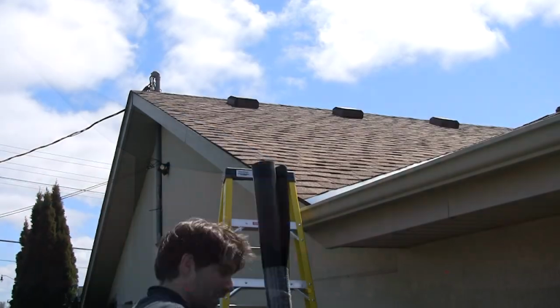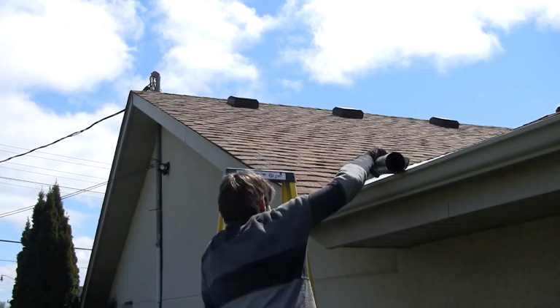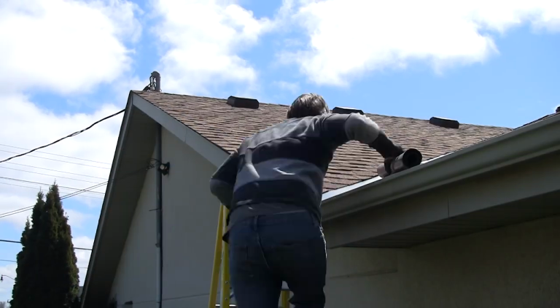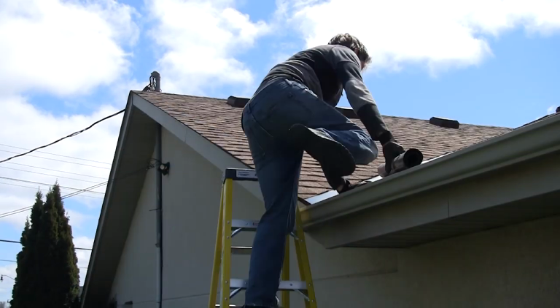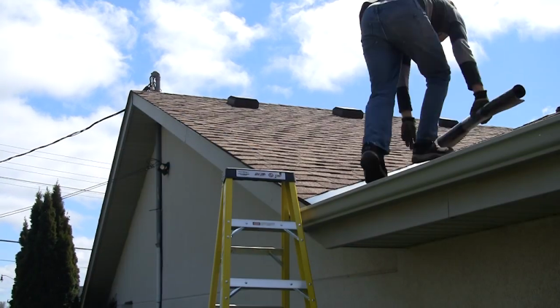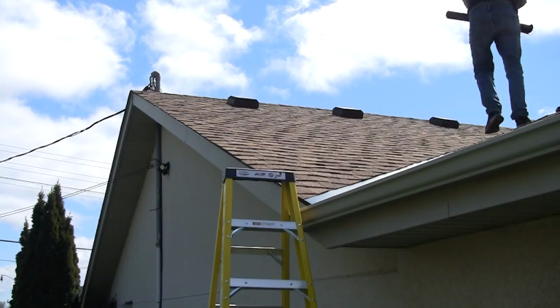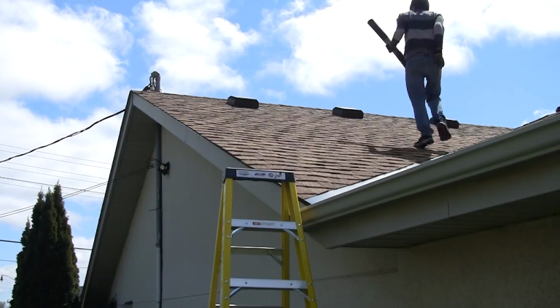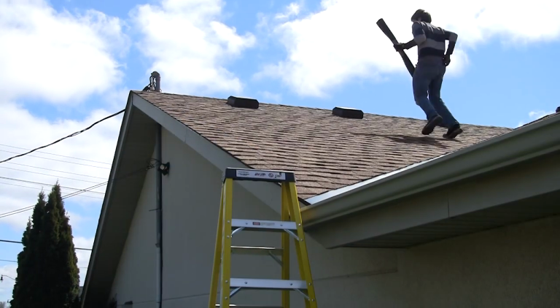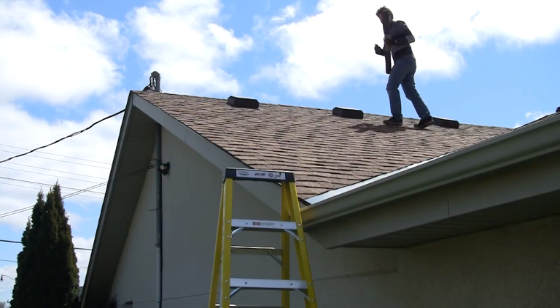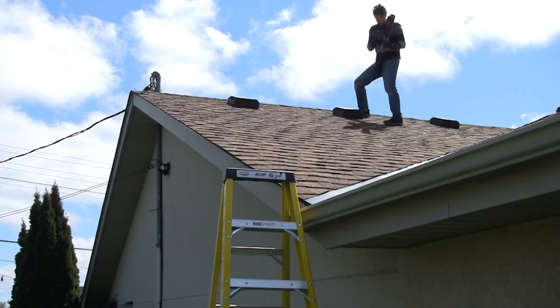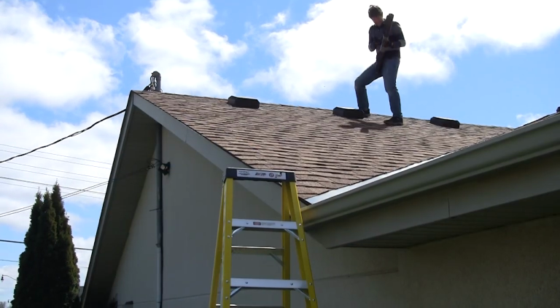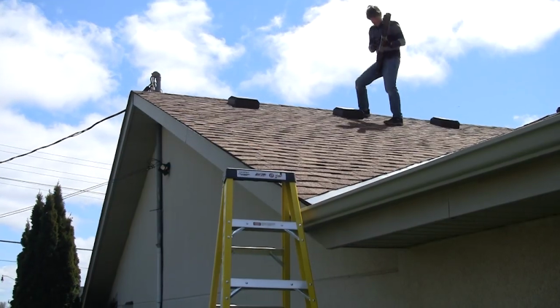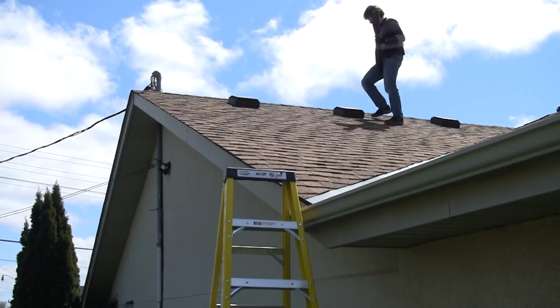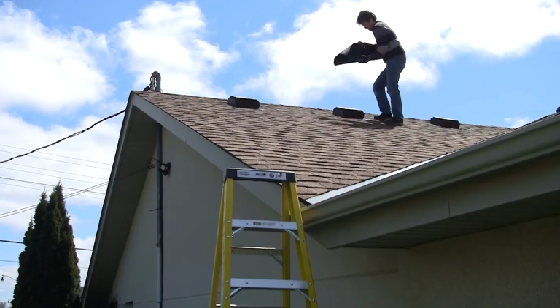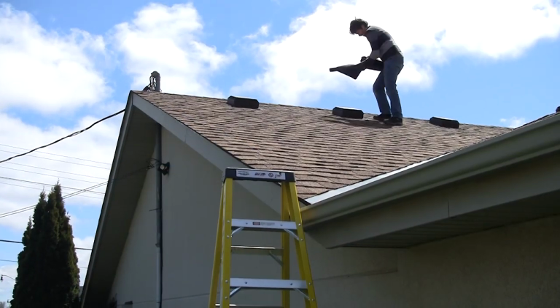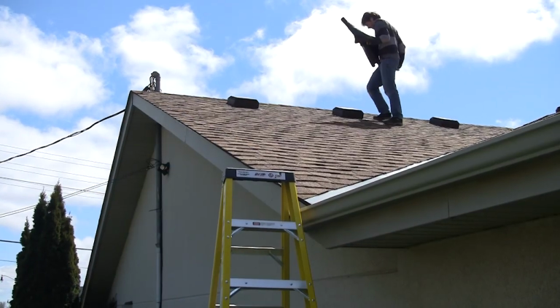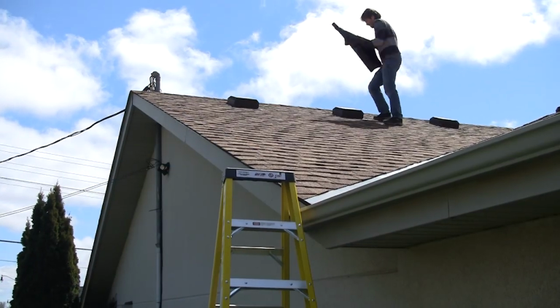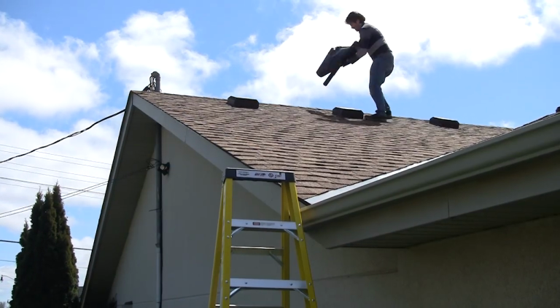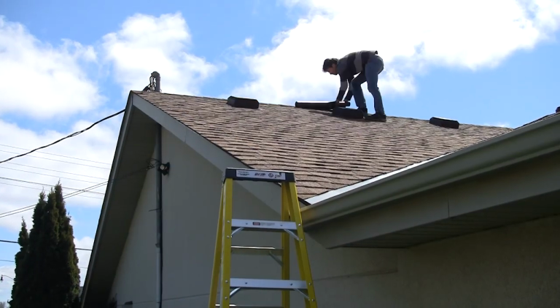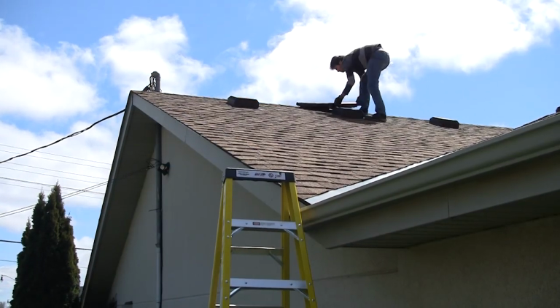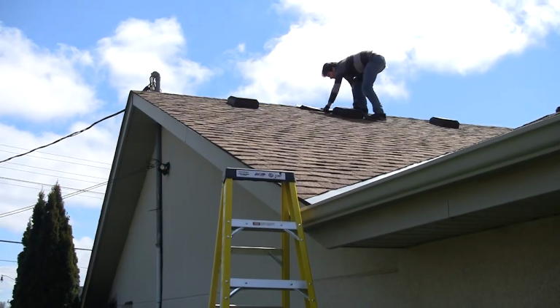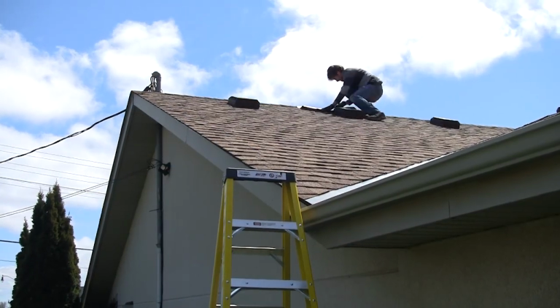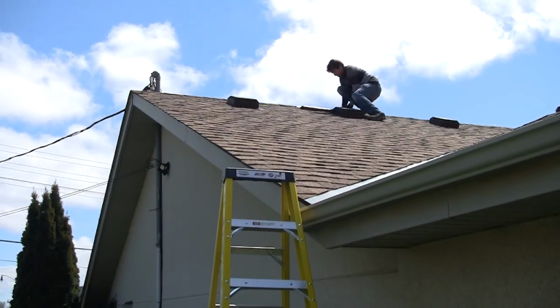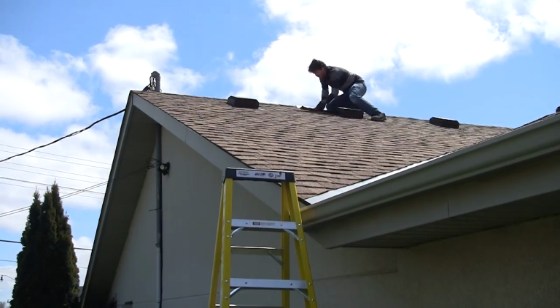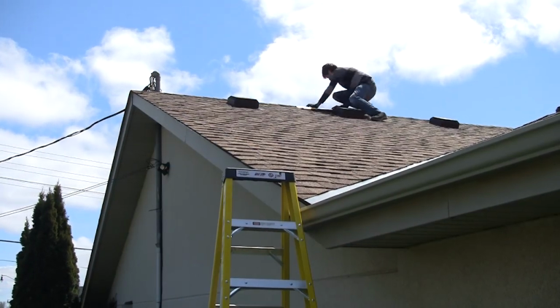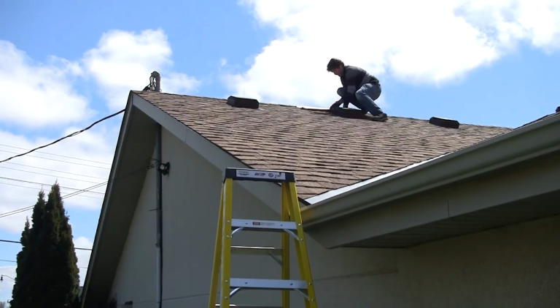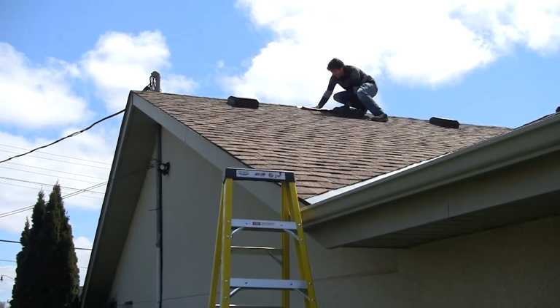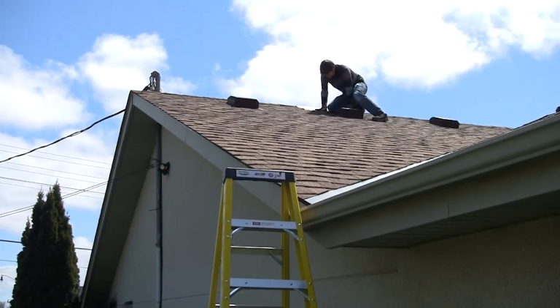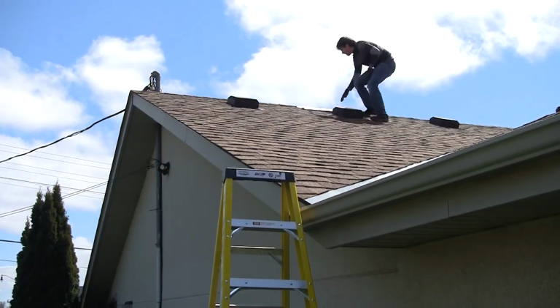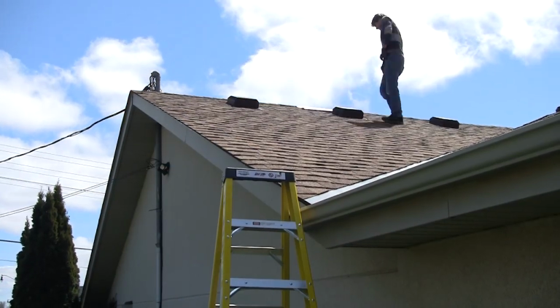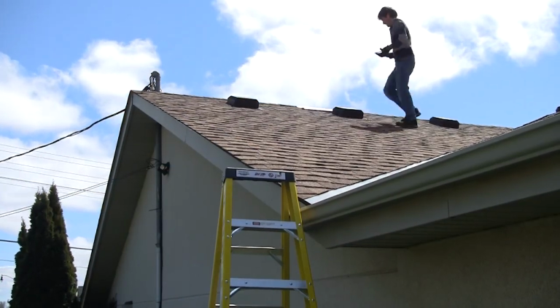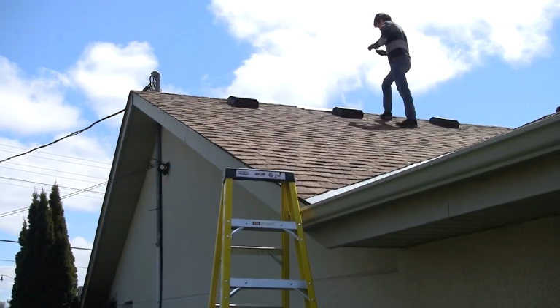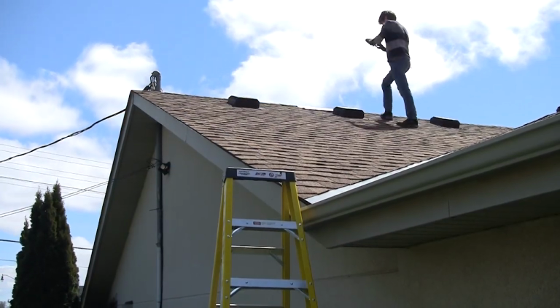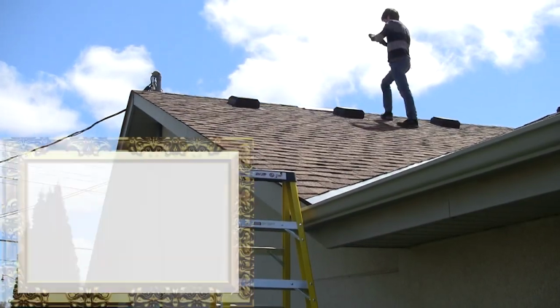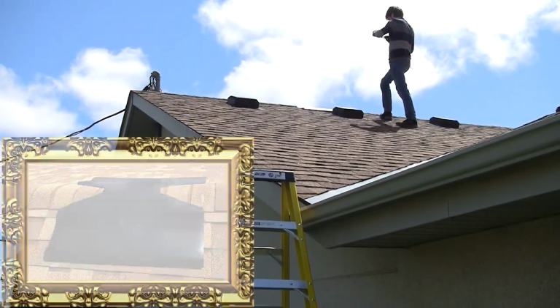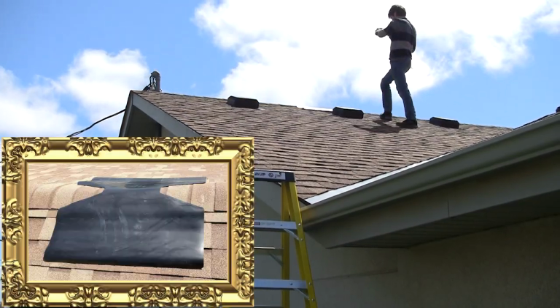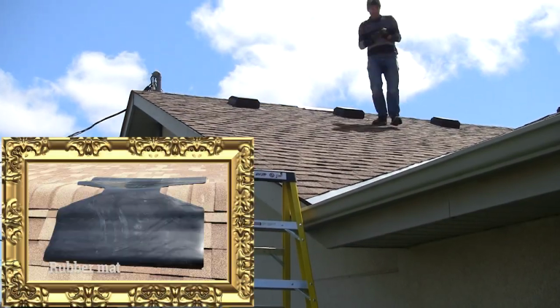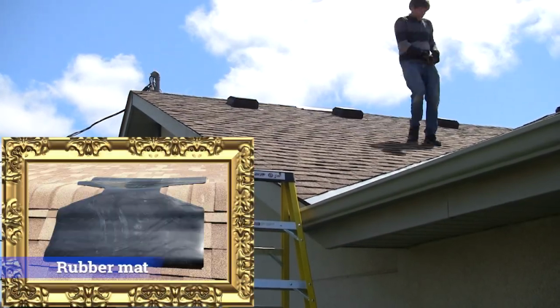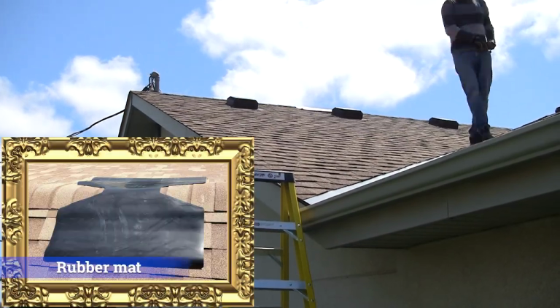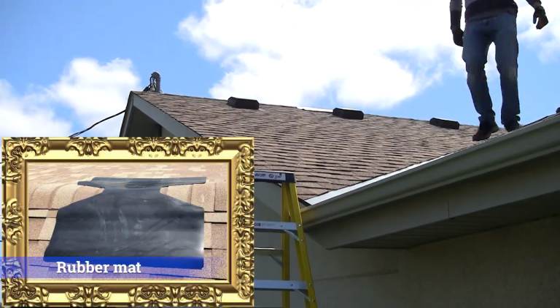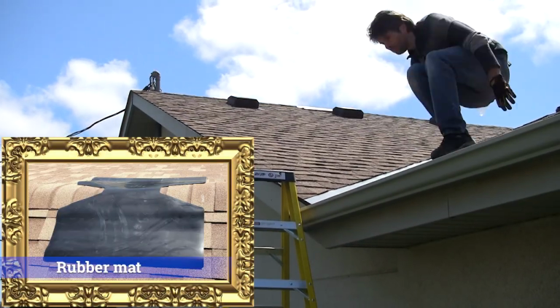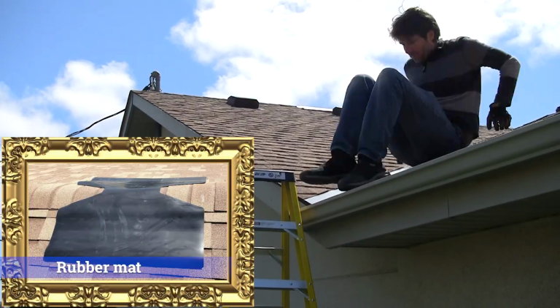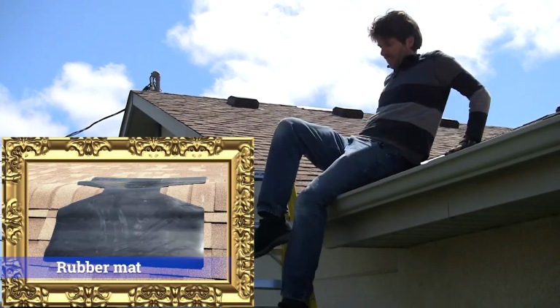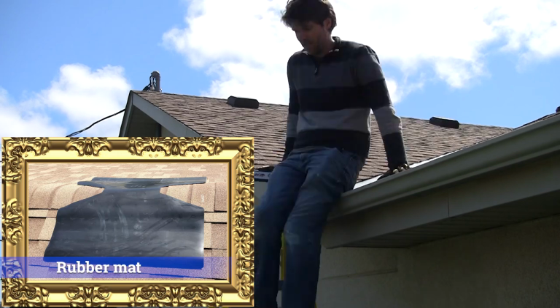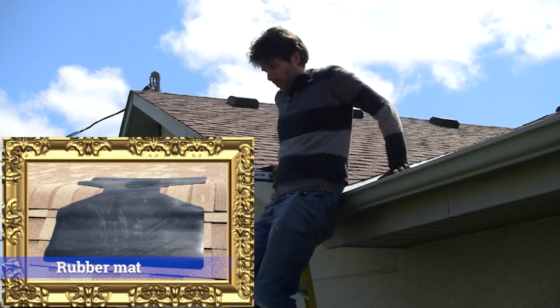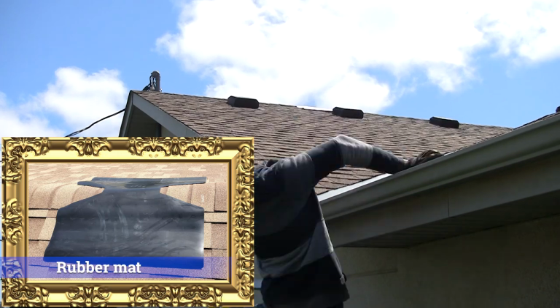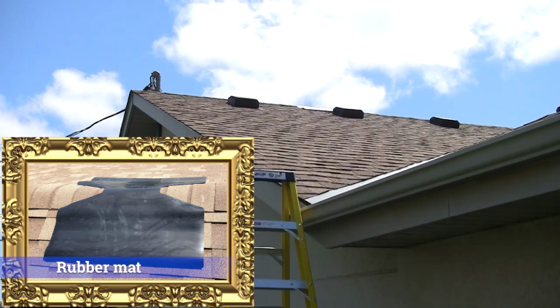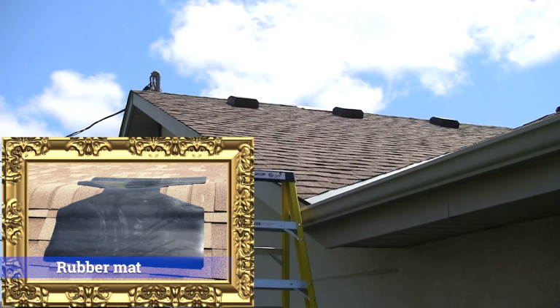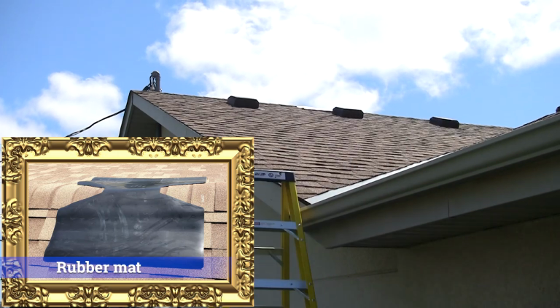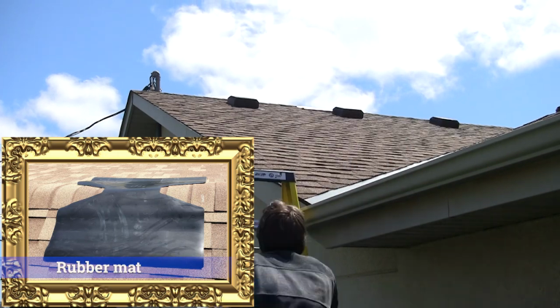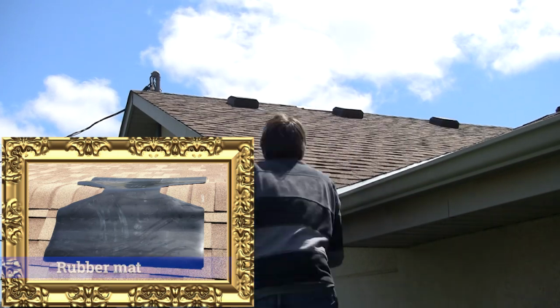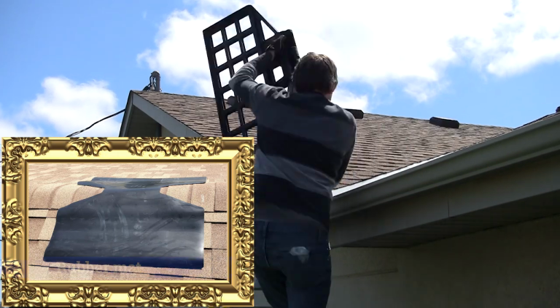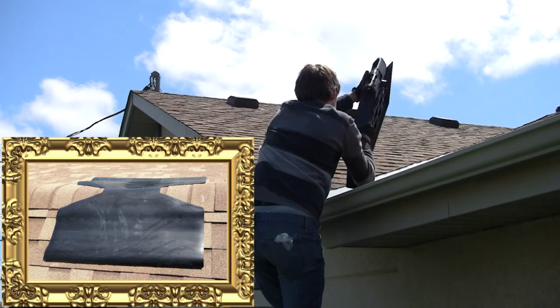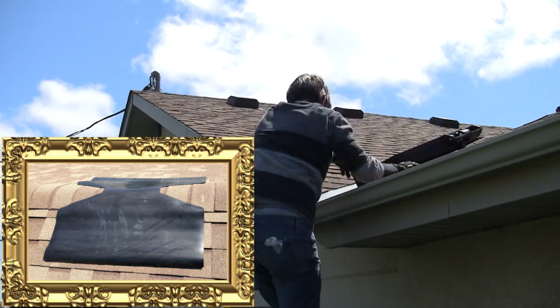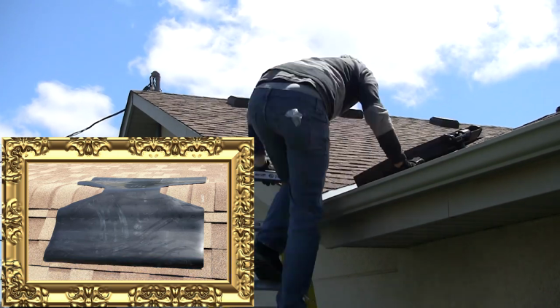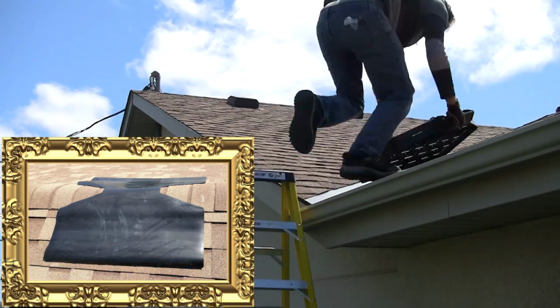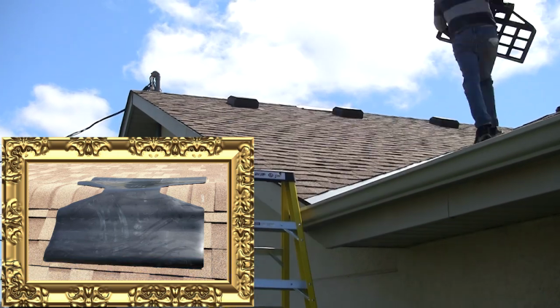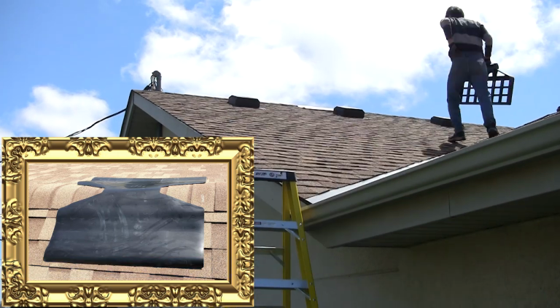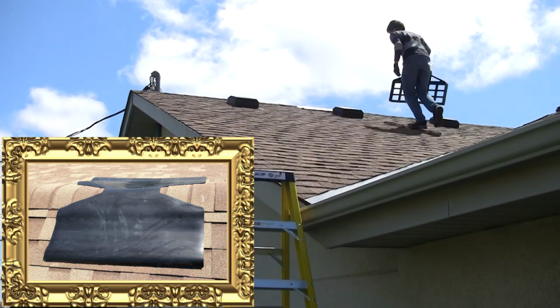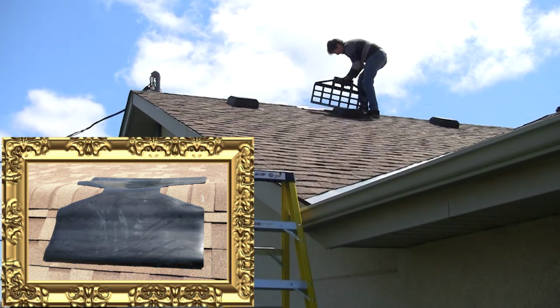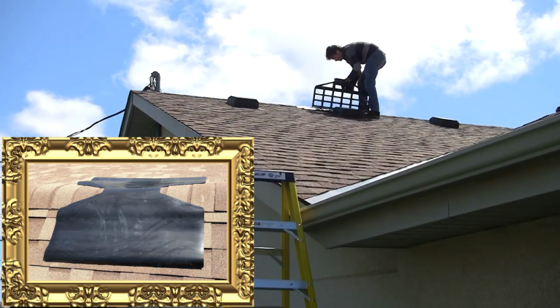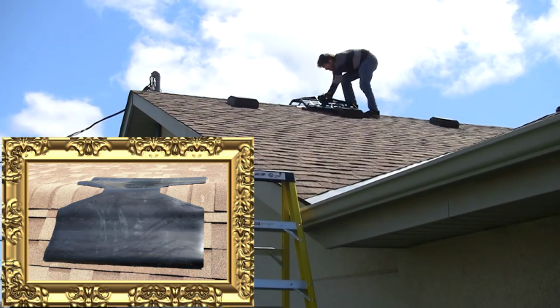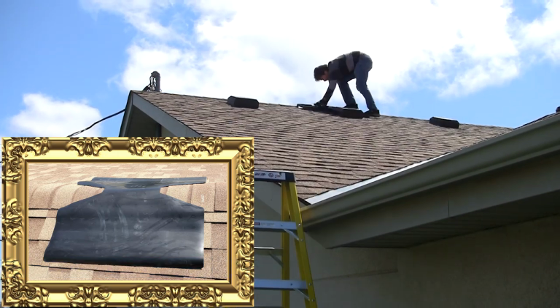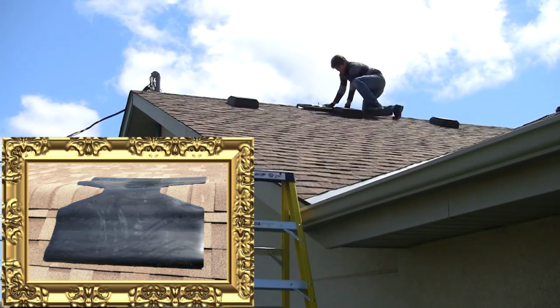I'm installing the Ridgeline roof mount using paving stones I had on hand. We'll do this at 15 times speed while jamming to some spacey tunes.